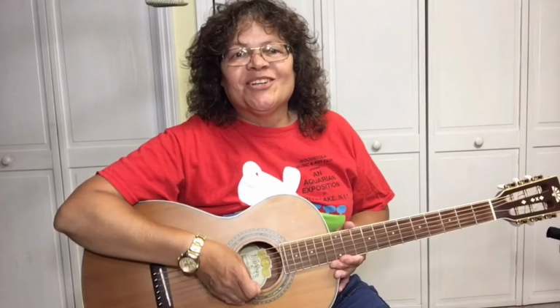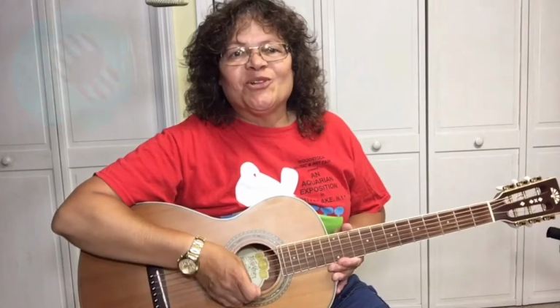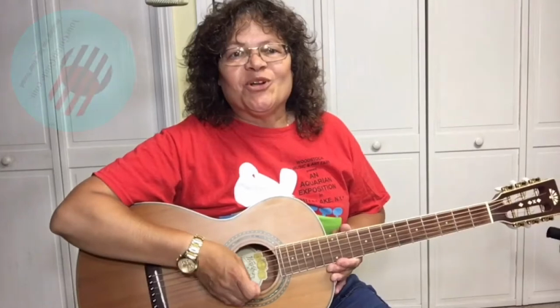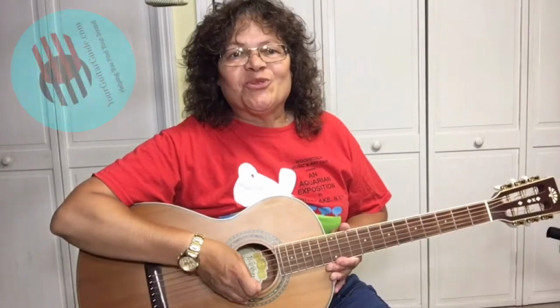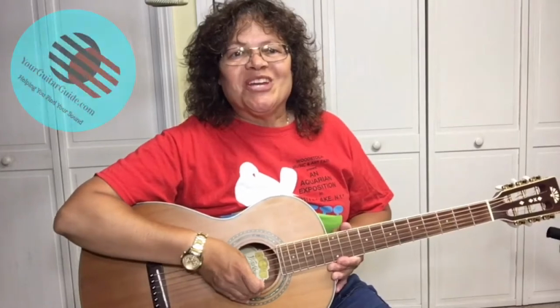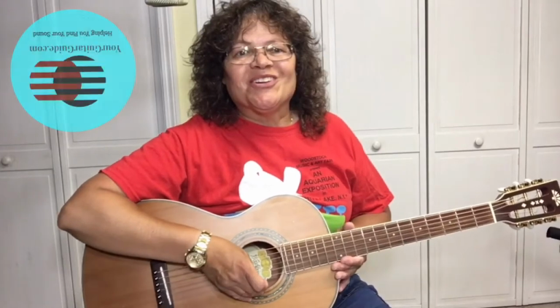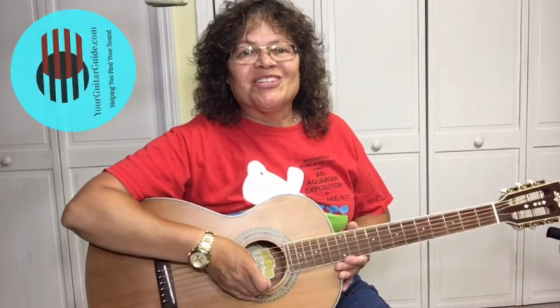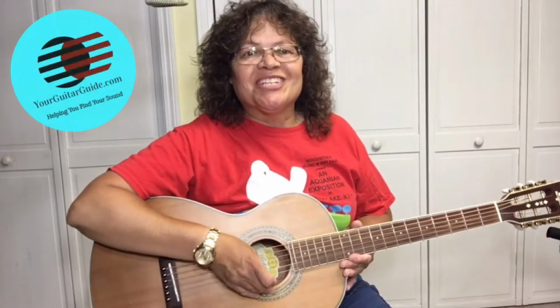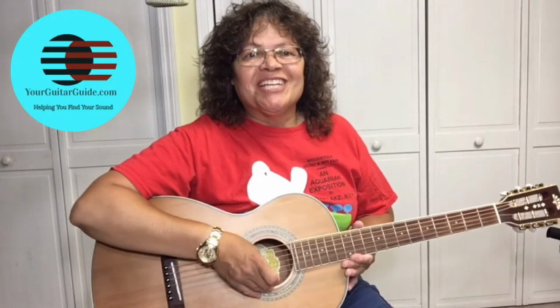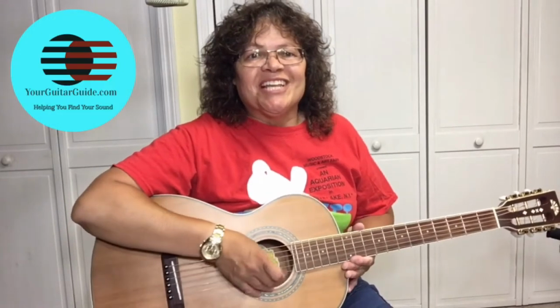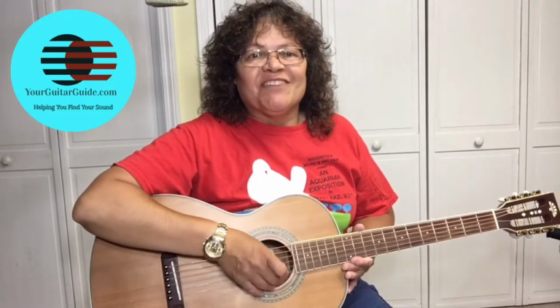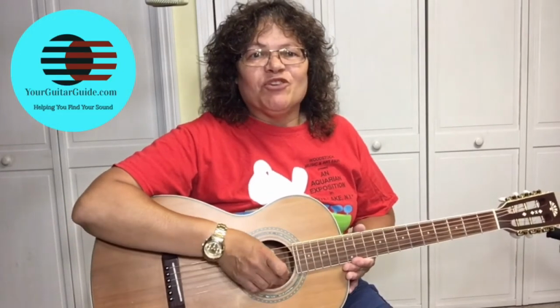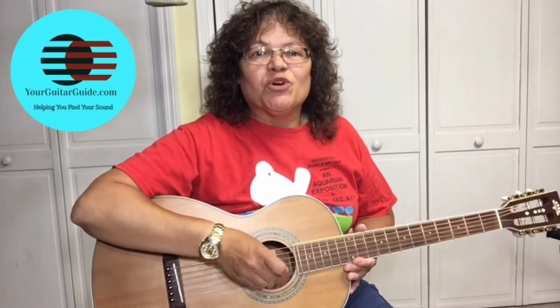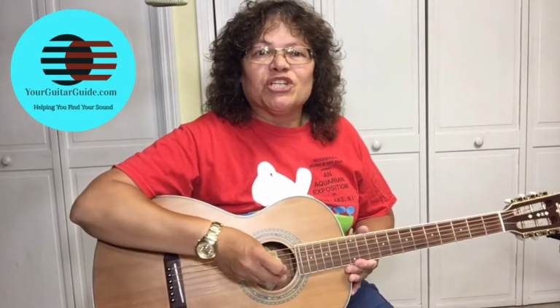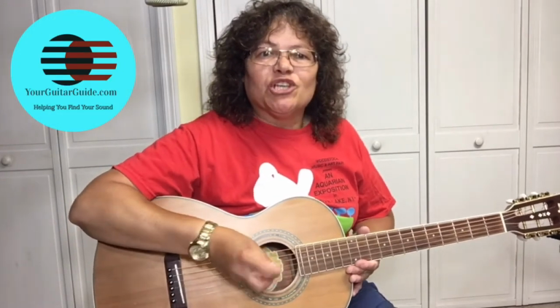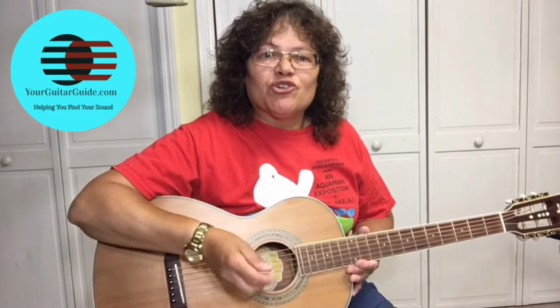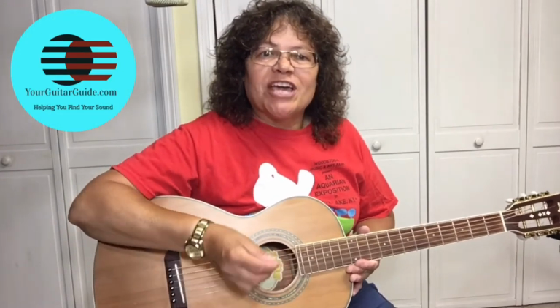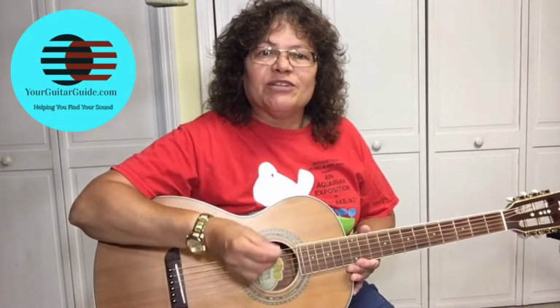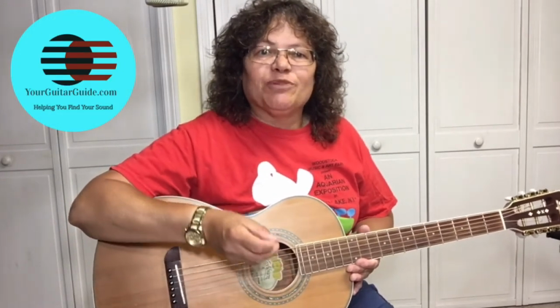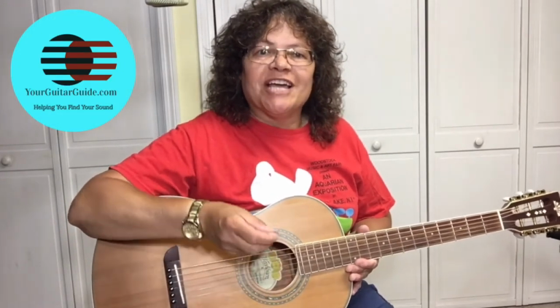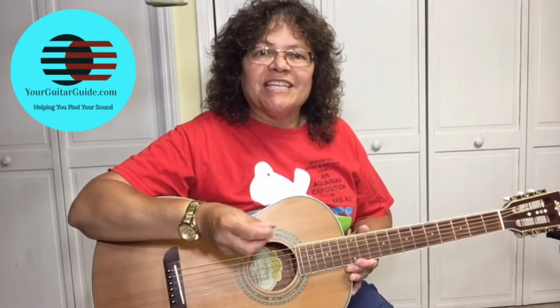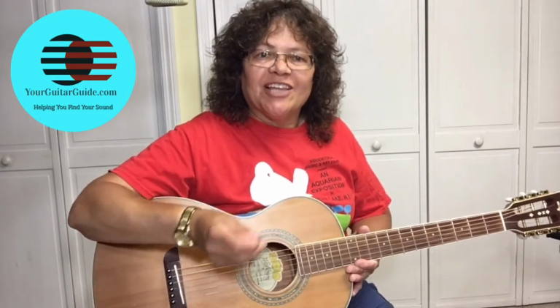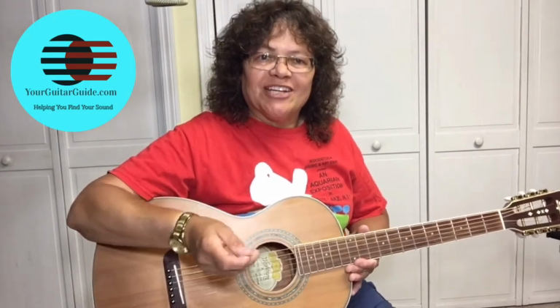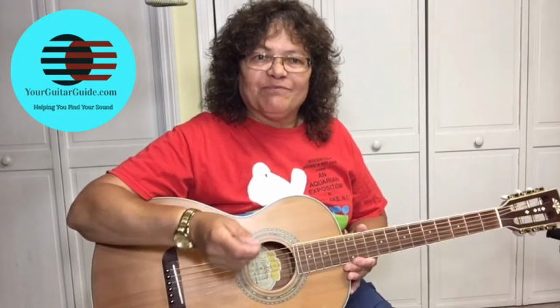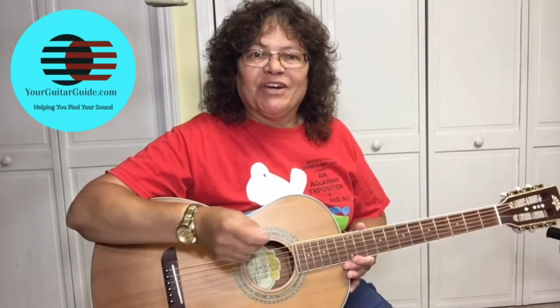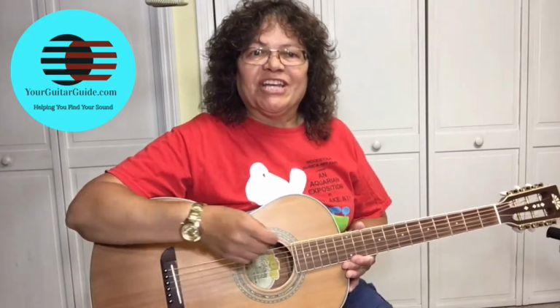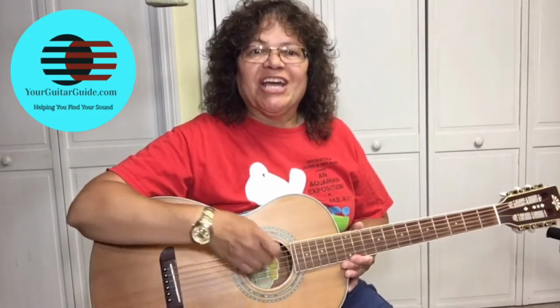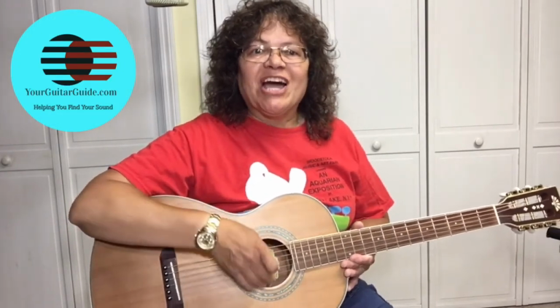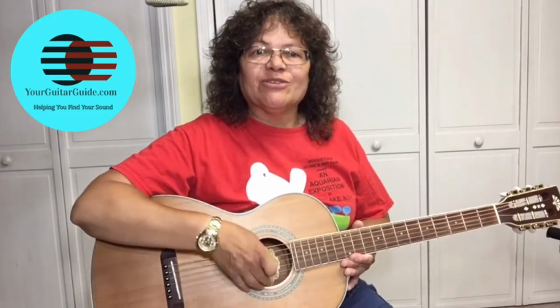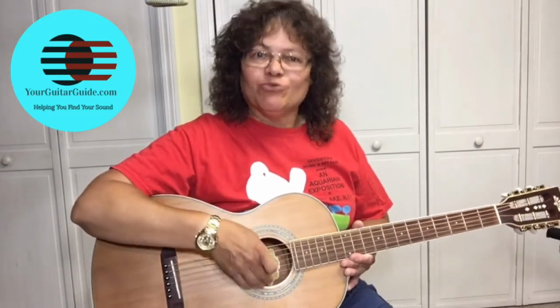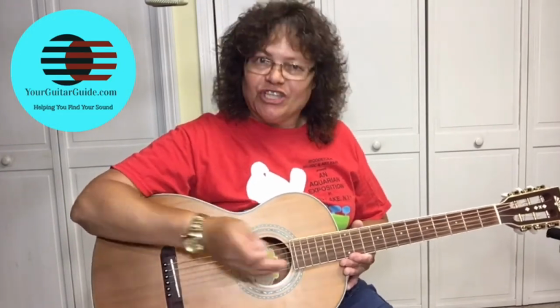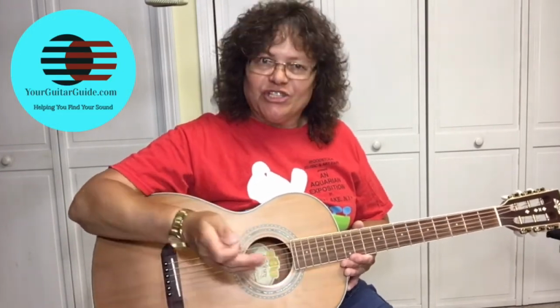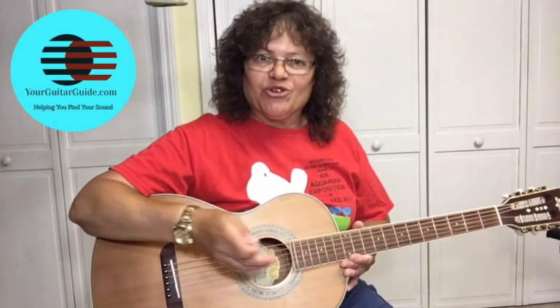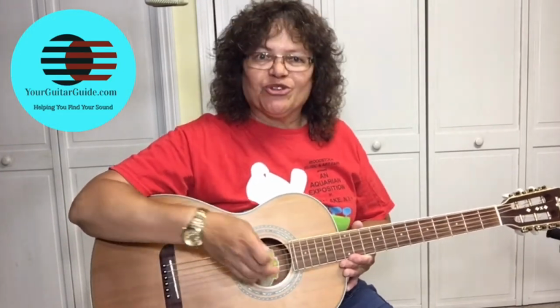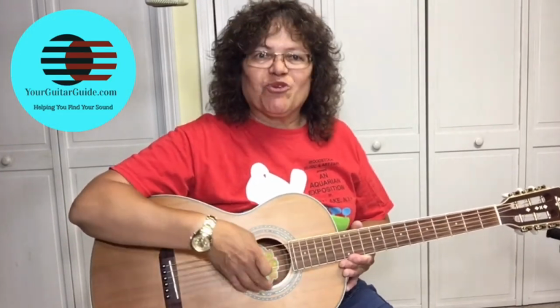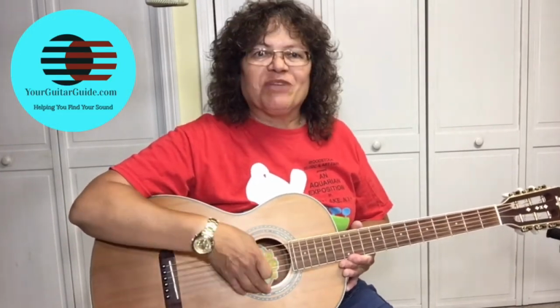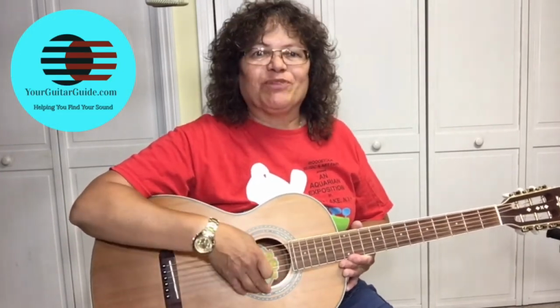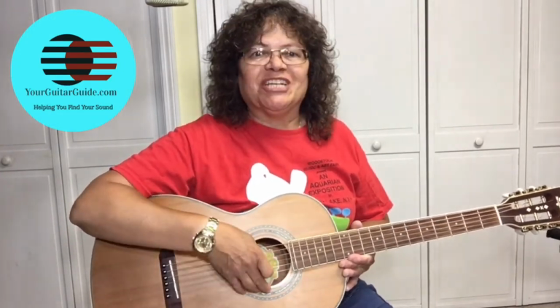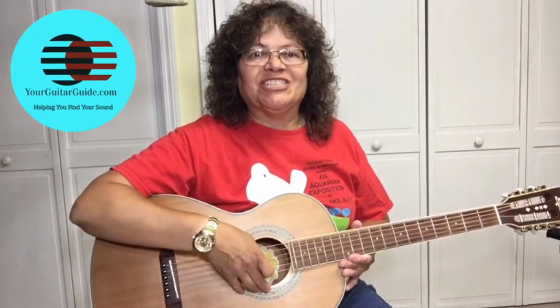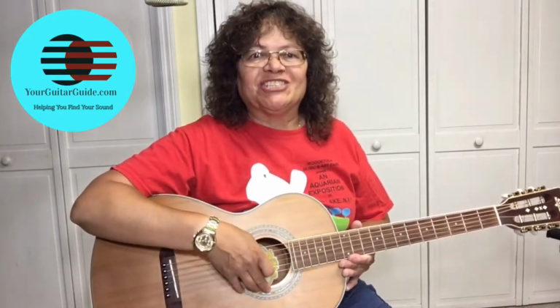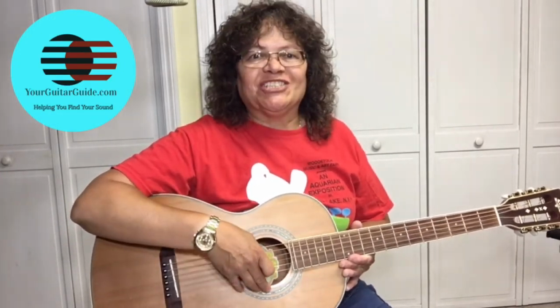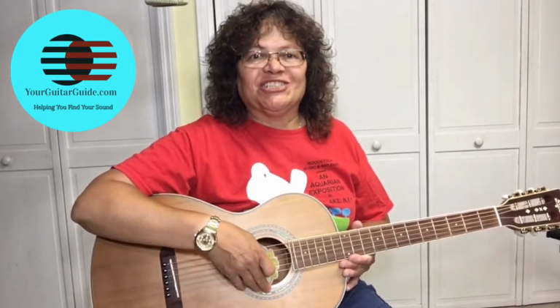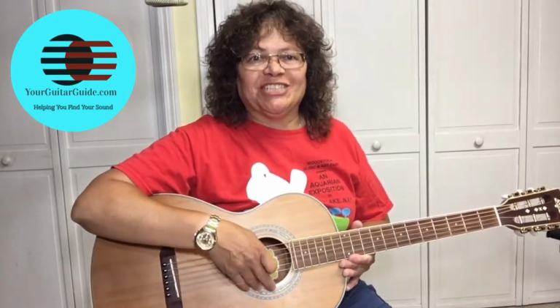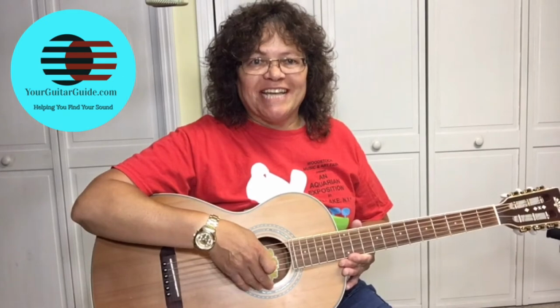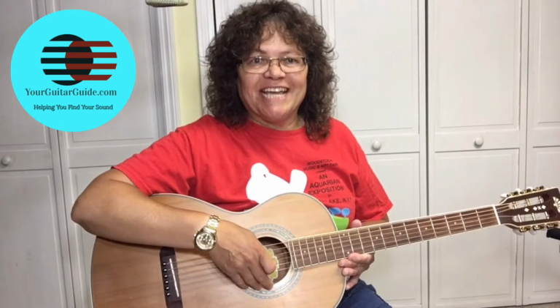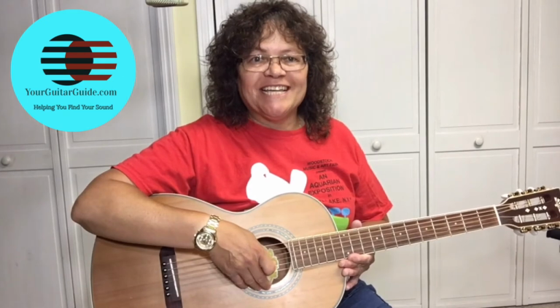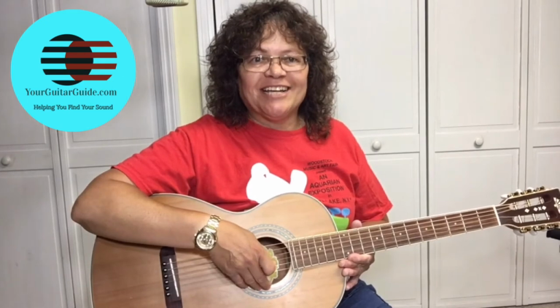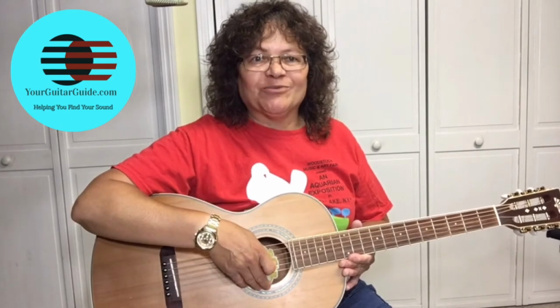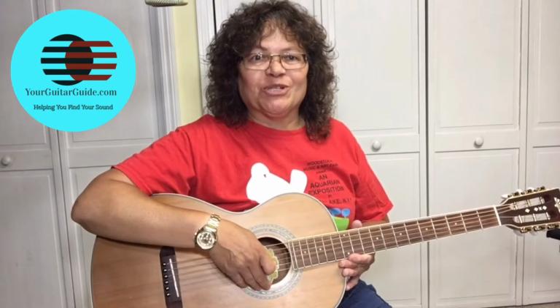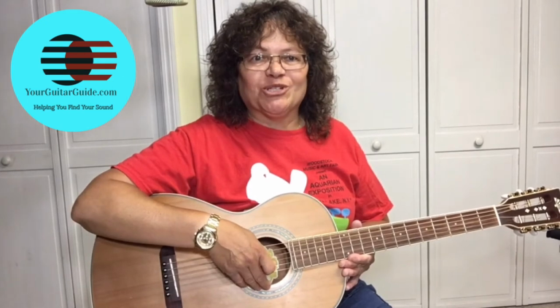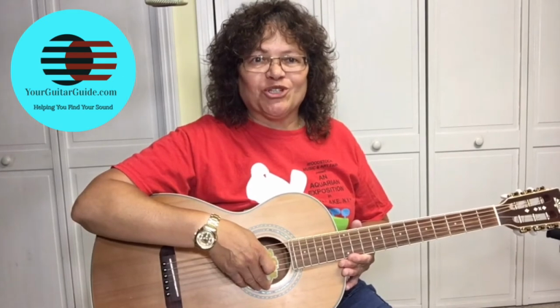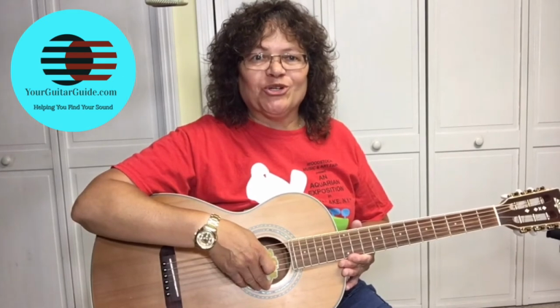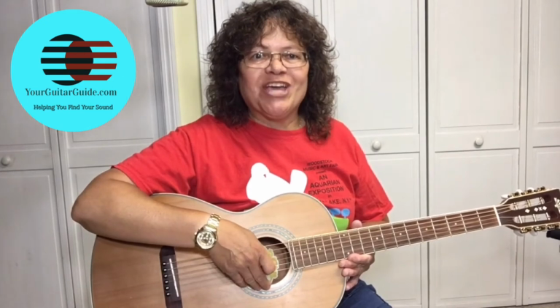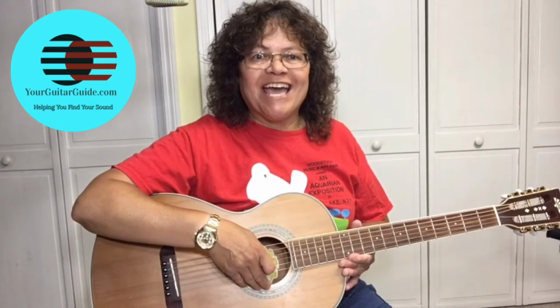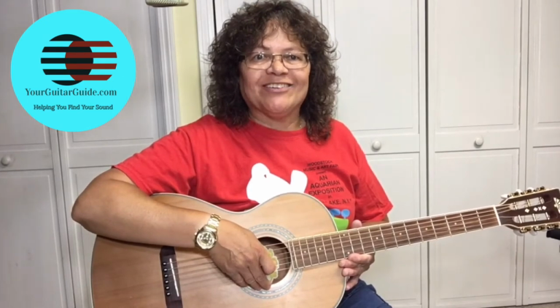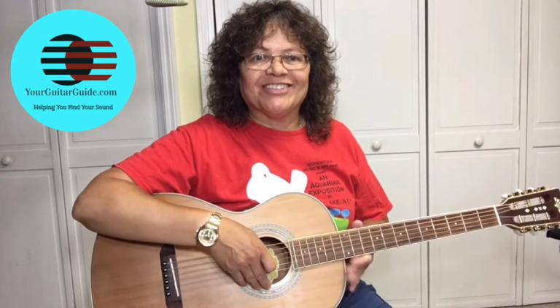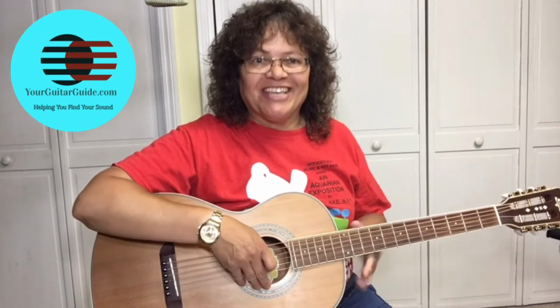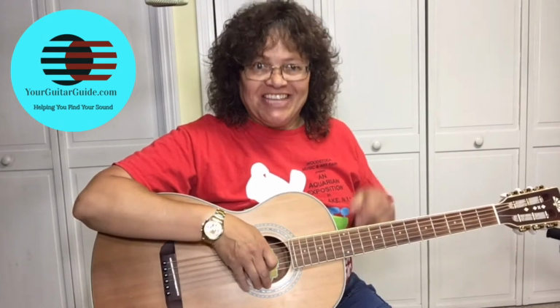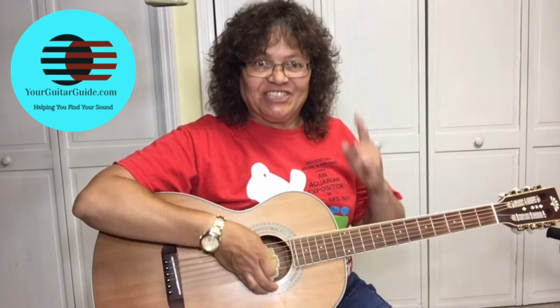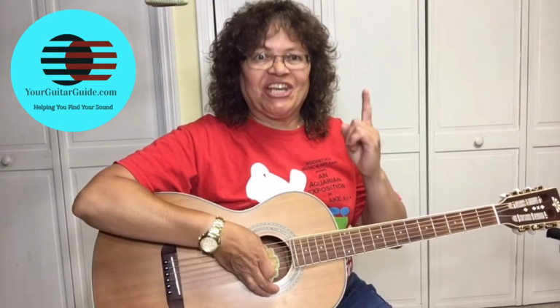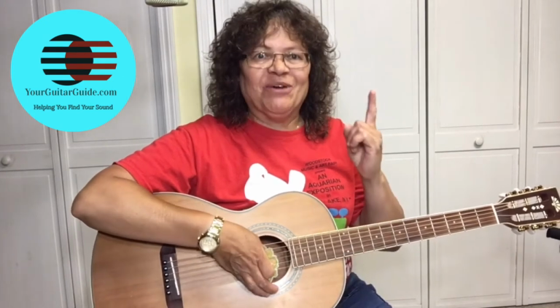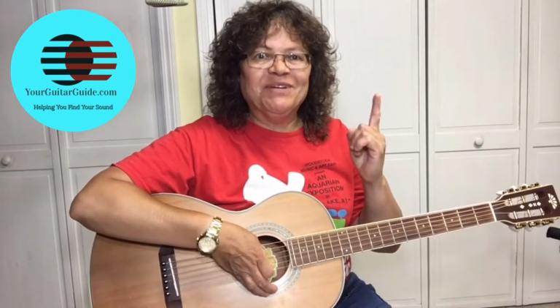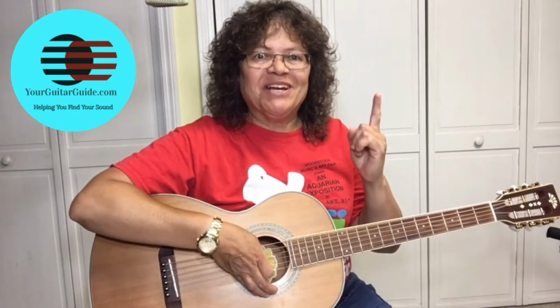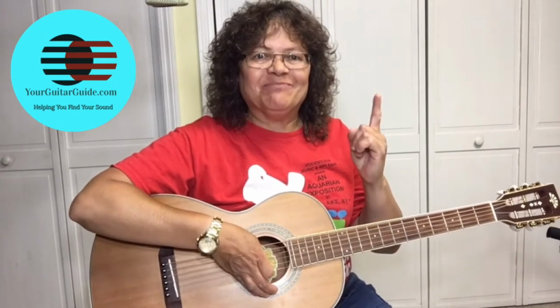Hello there. If you want to learn how to play like Buddy Guy, well then you're in the right place, because today I'm going to show you how, and that's coming up.